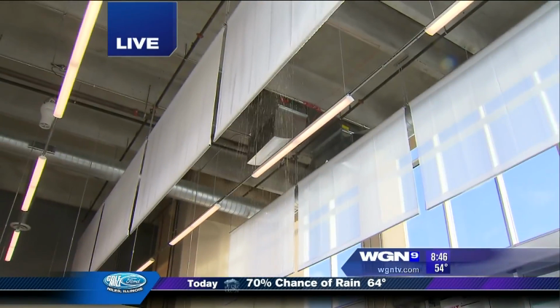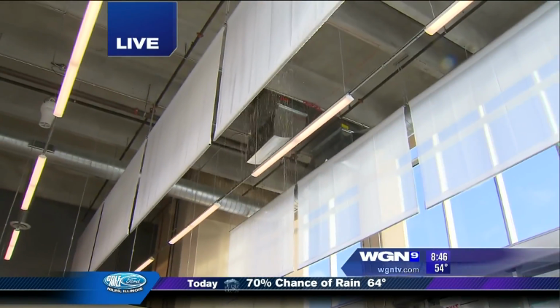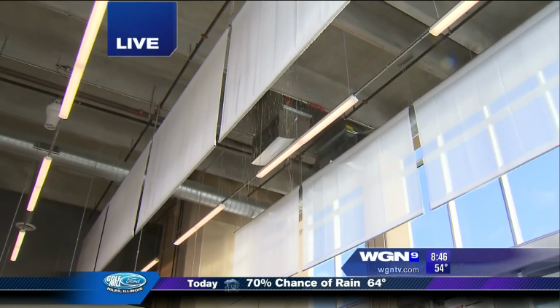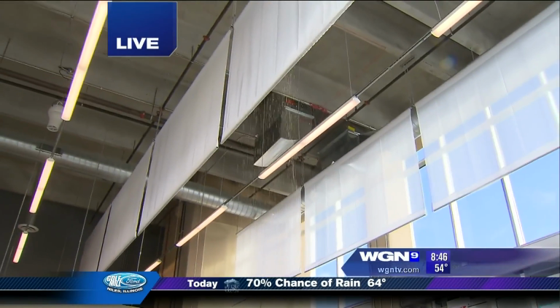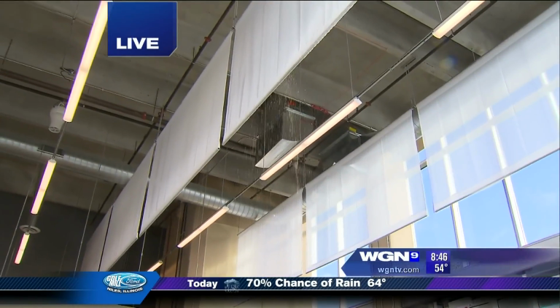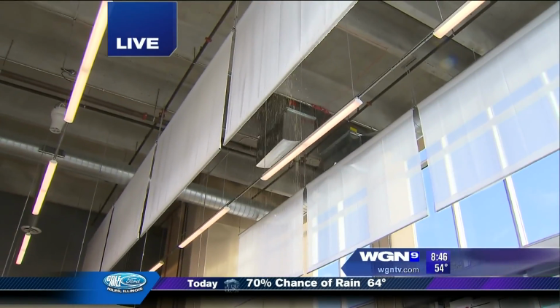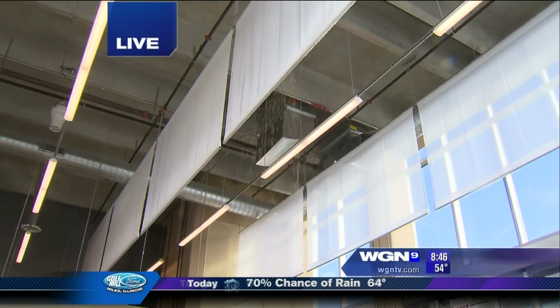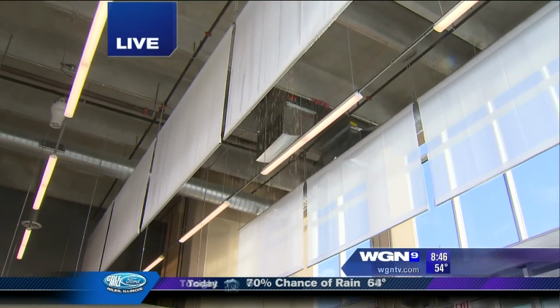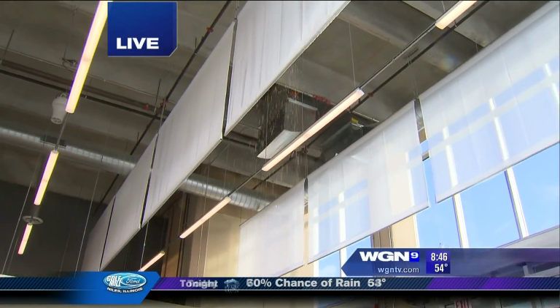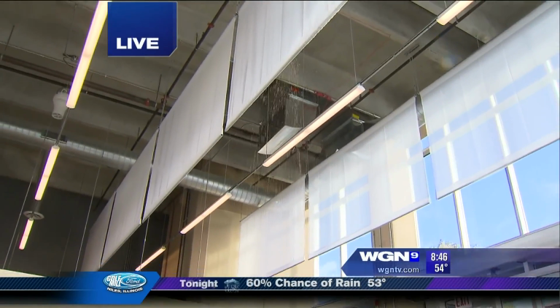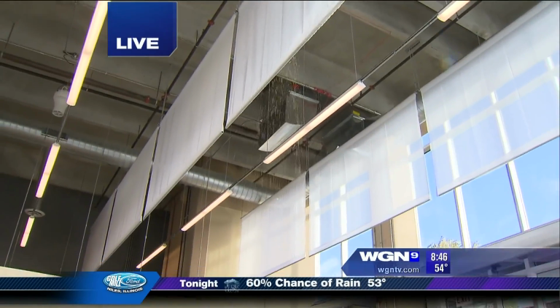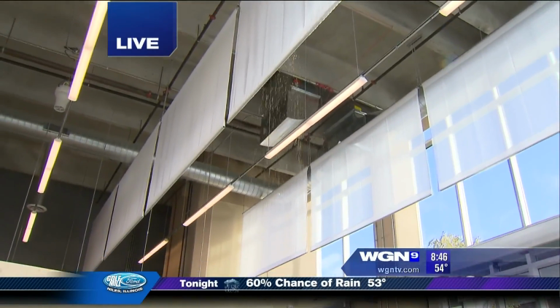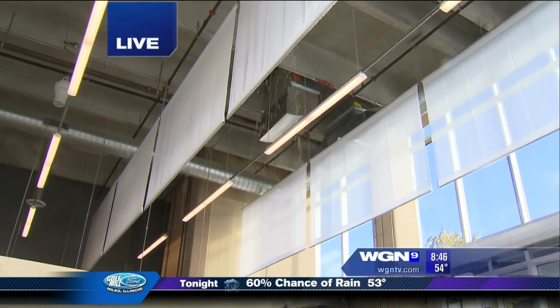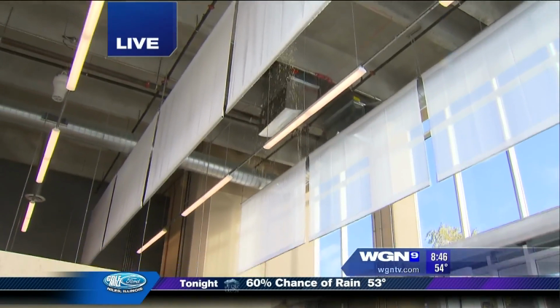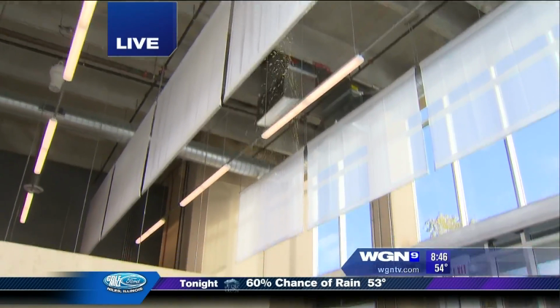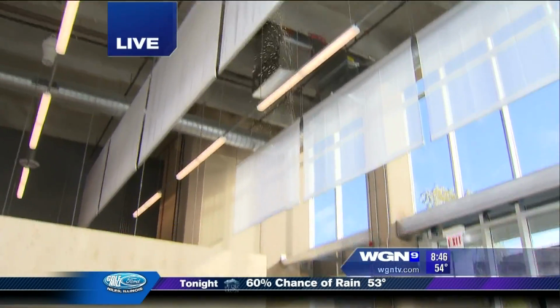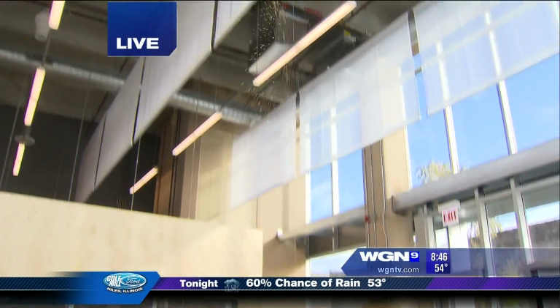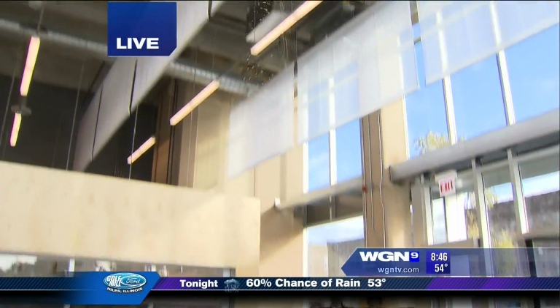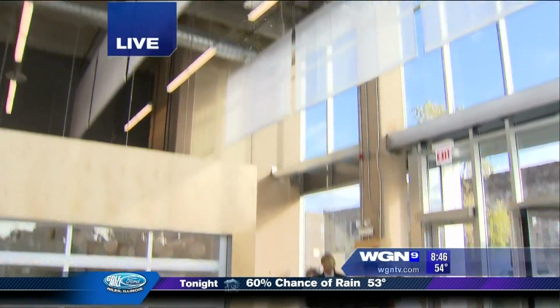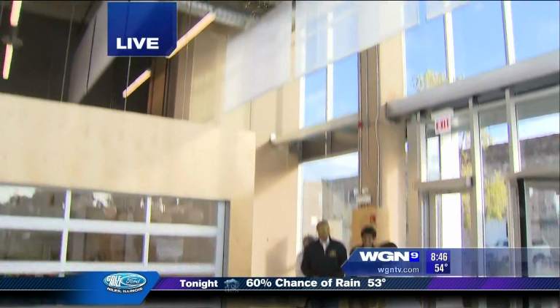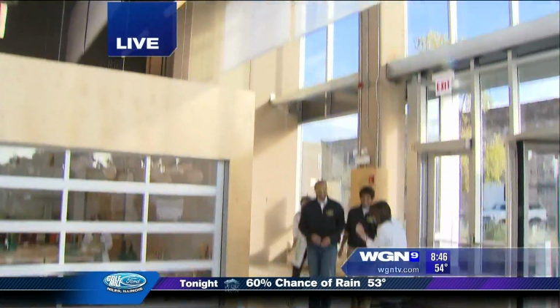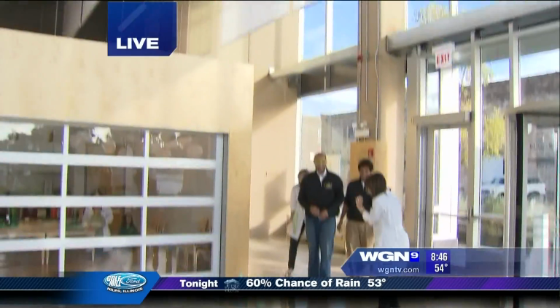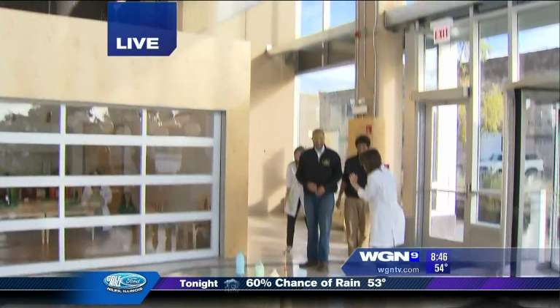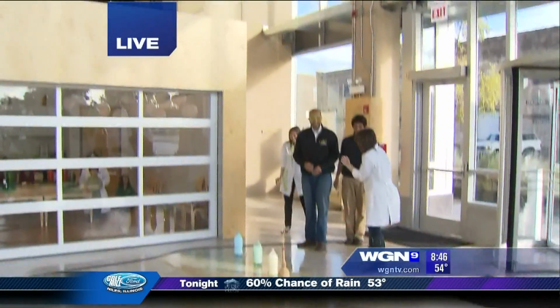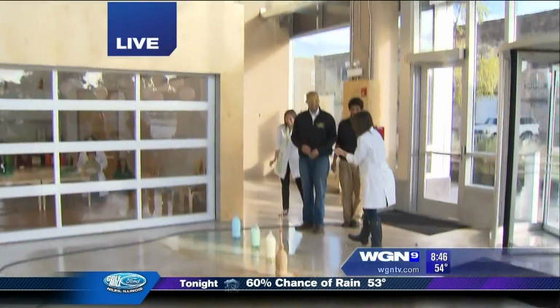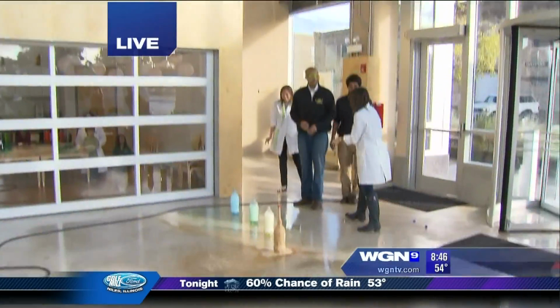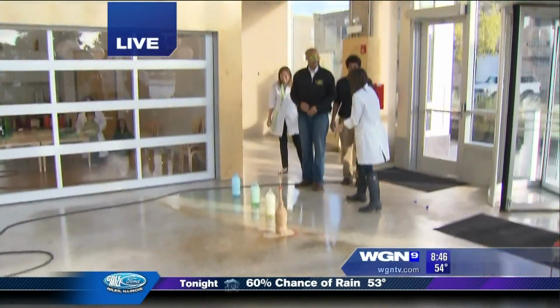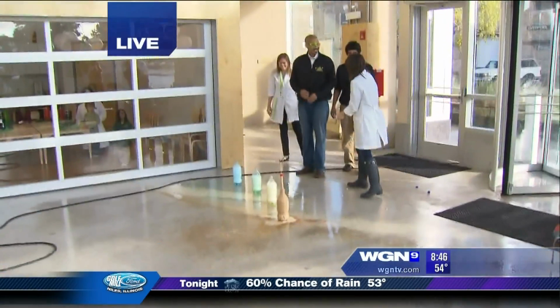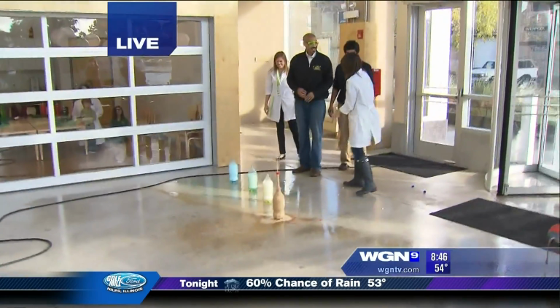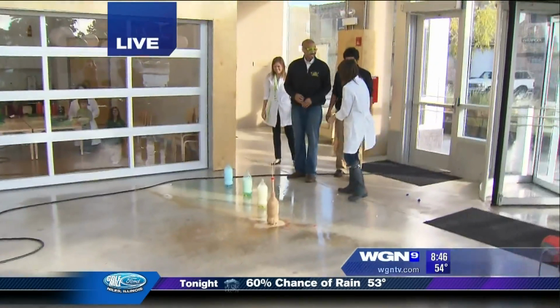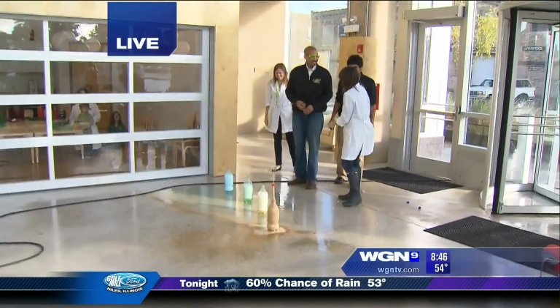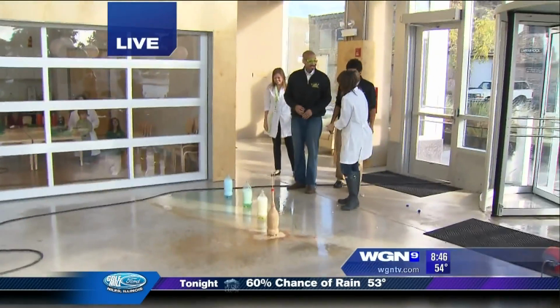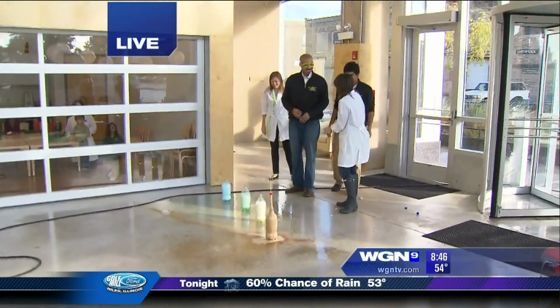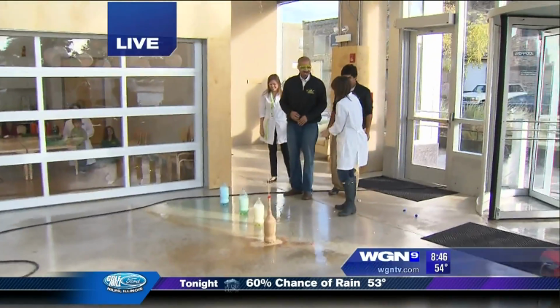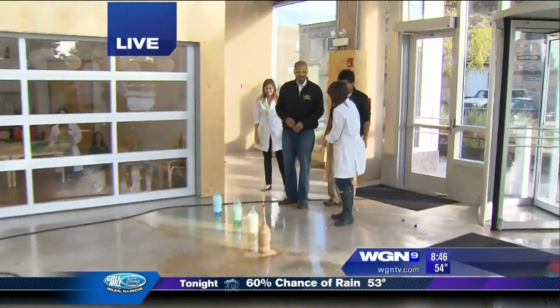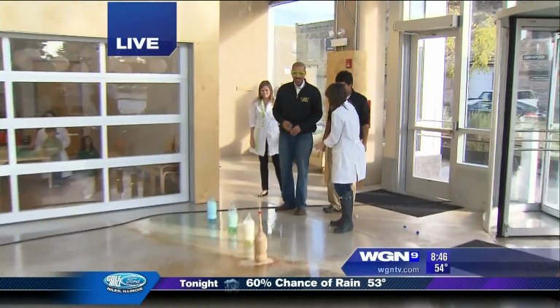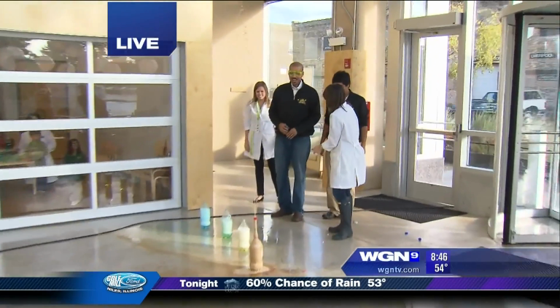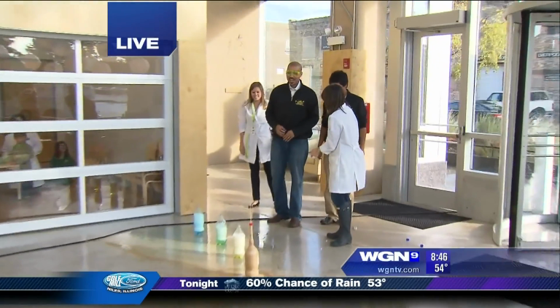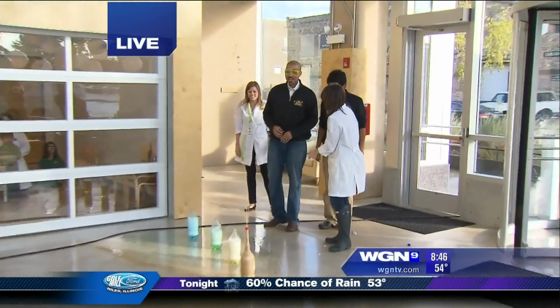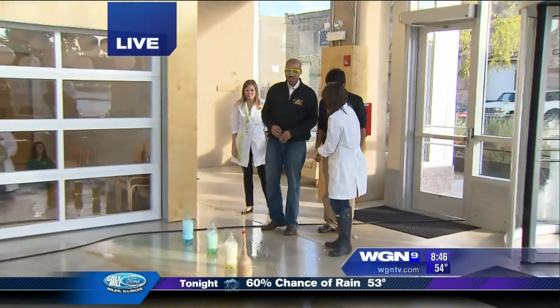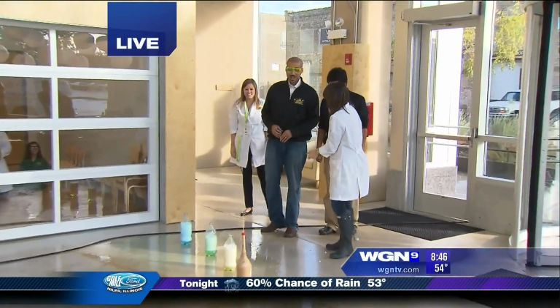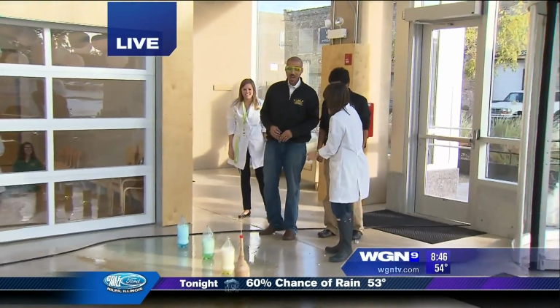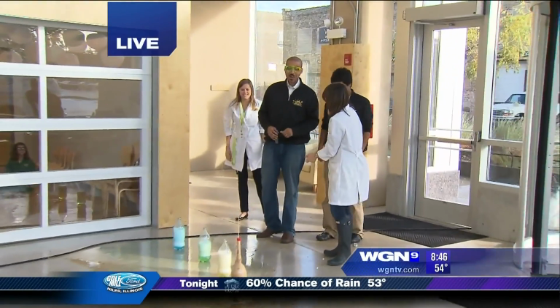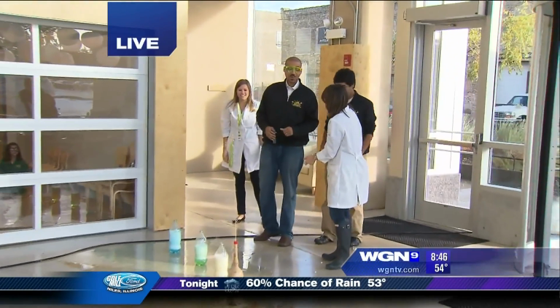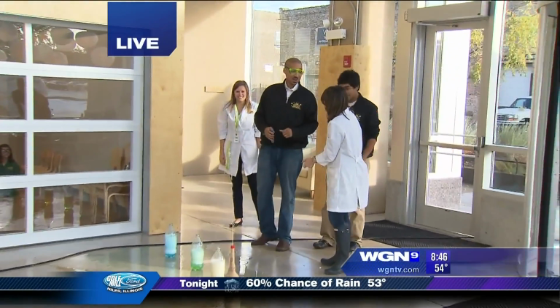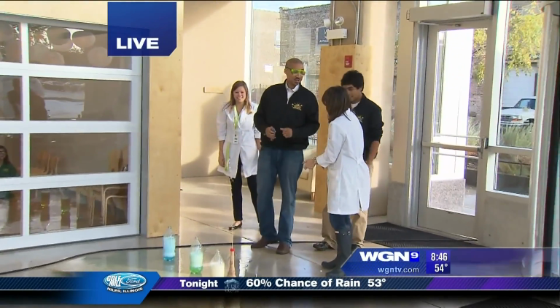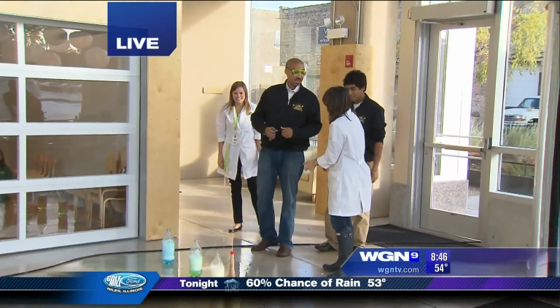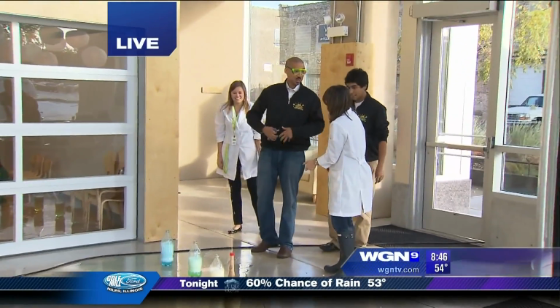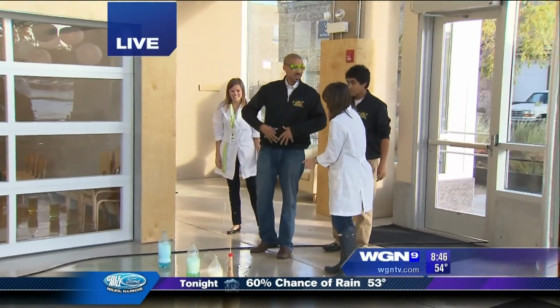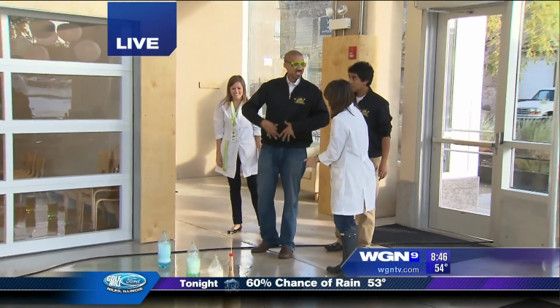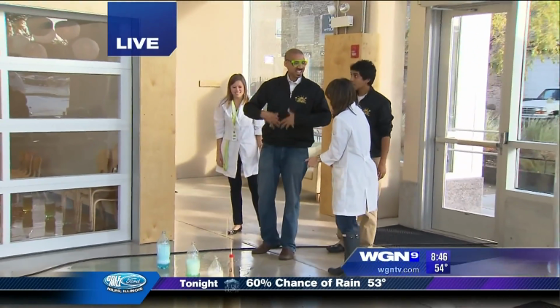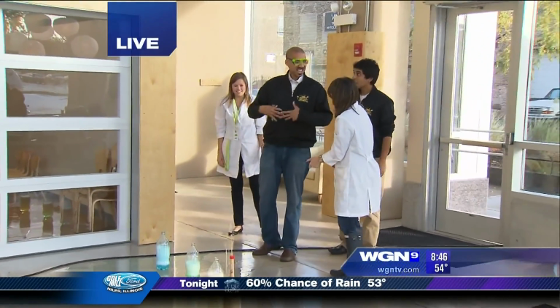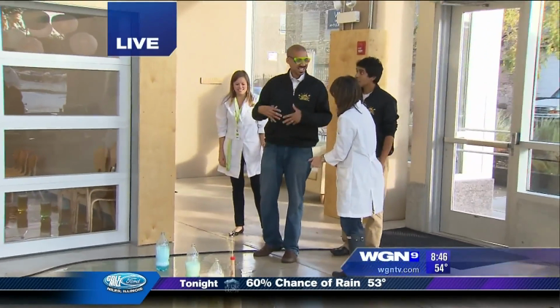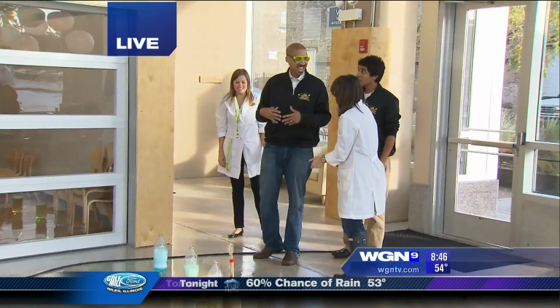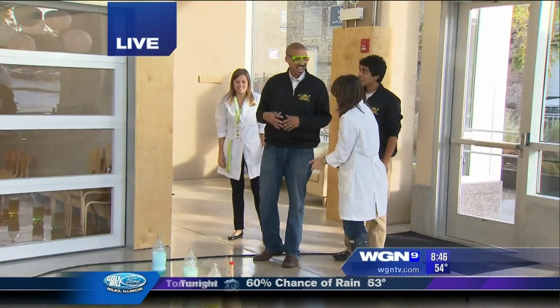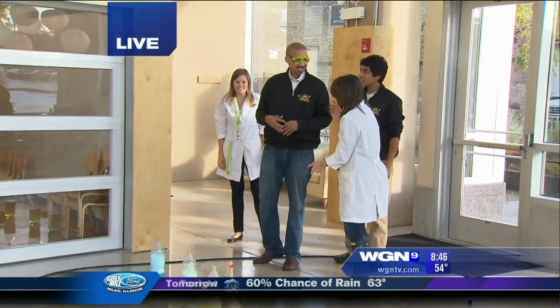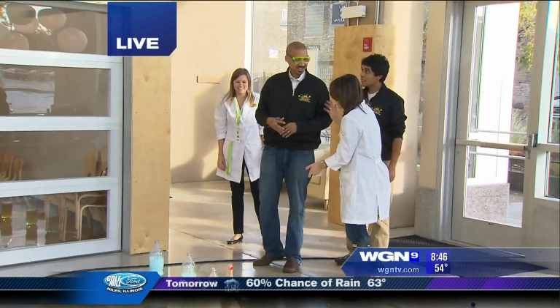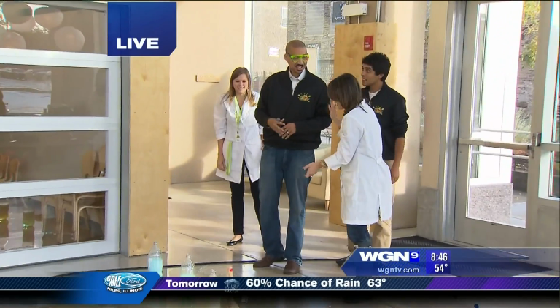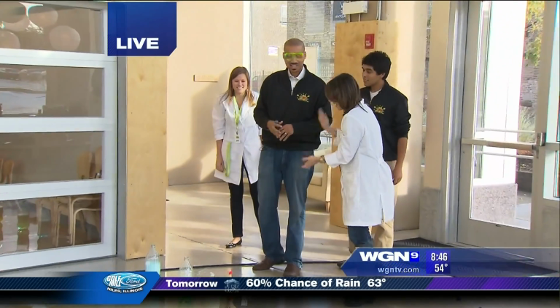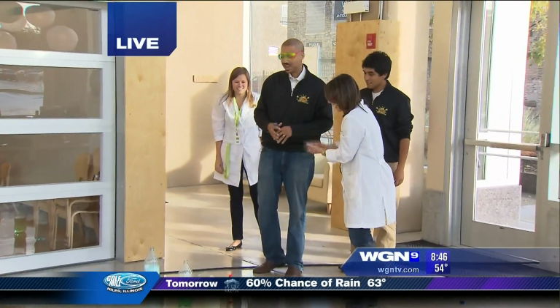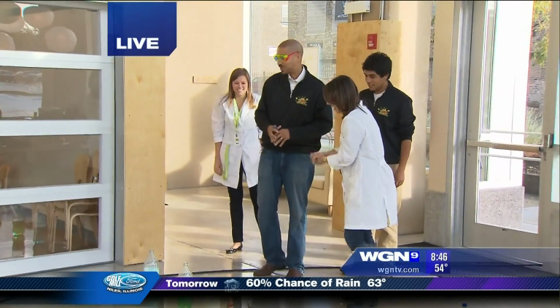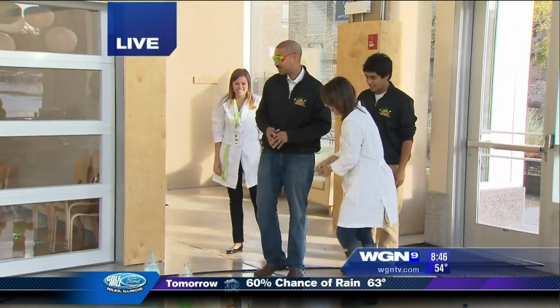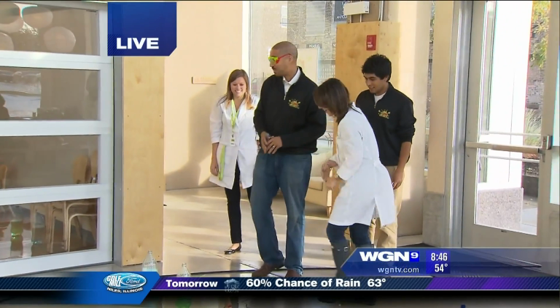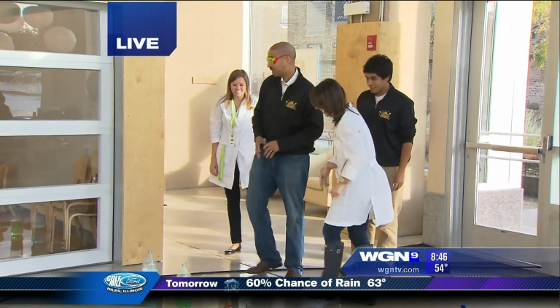So if I have a Mentos and then drink a pop, would that happen in my stomach? It could happen in your stomach, but there's lots of gases inside your stomach.